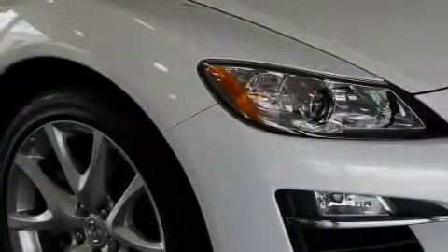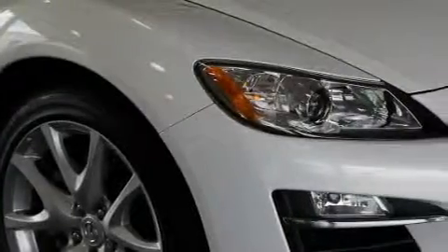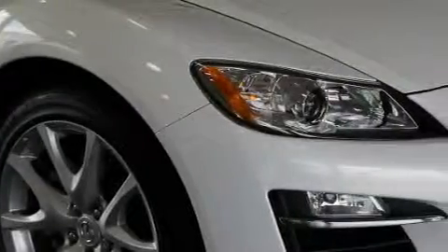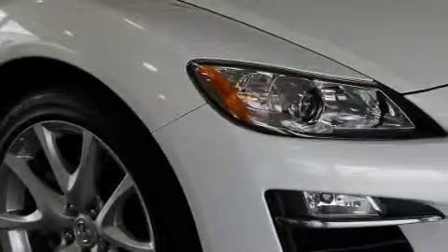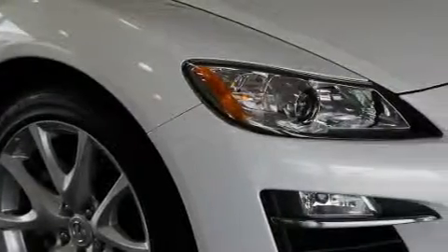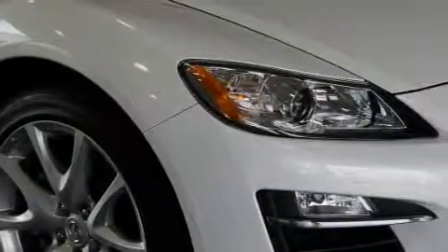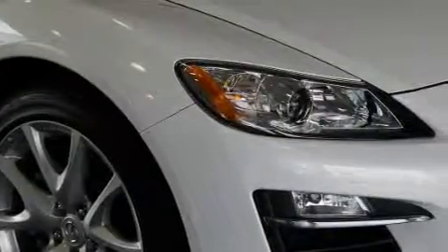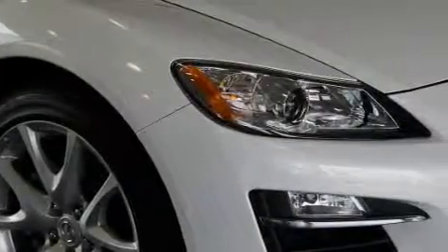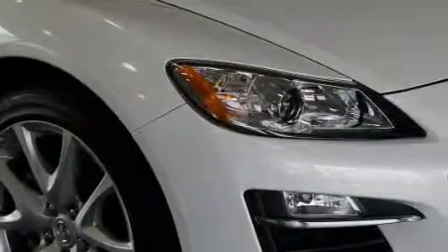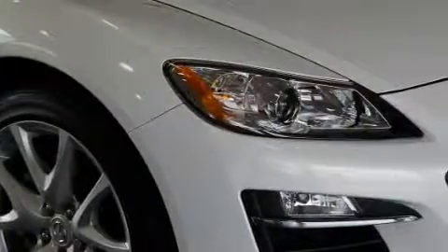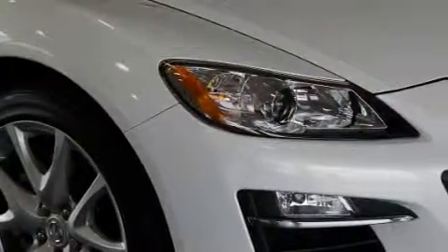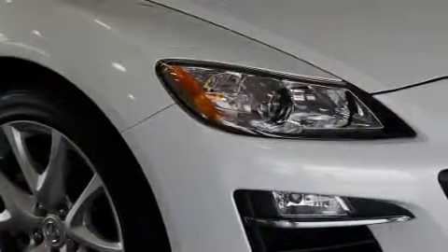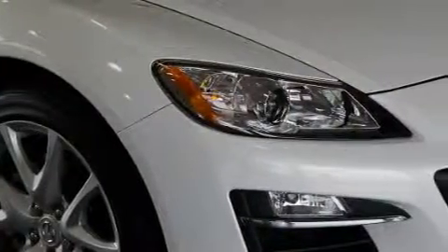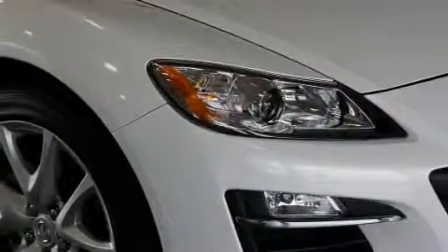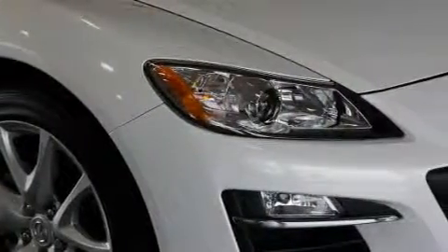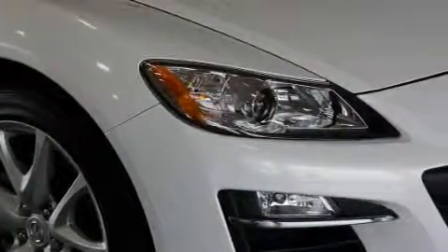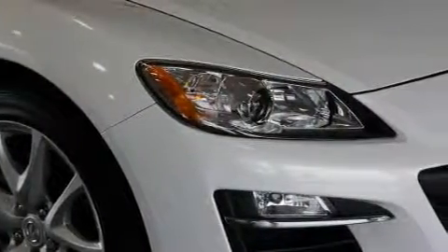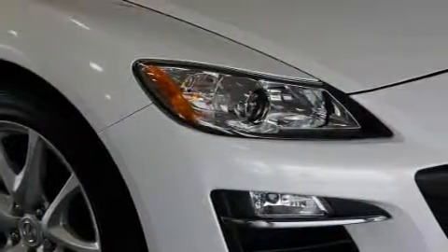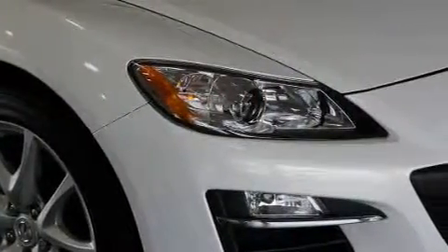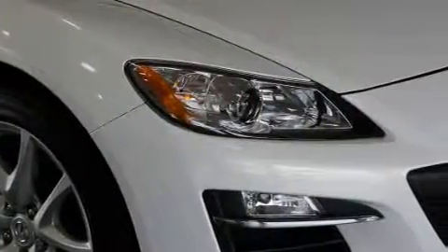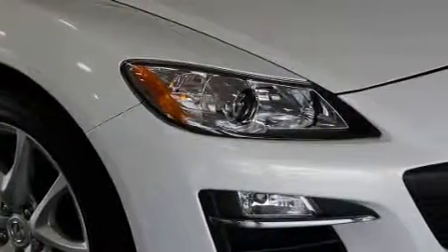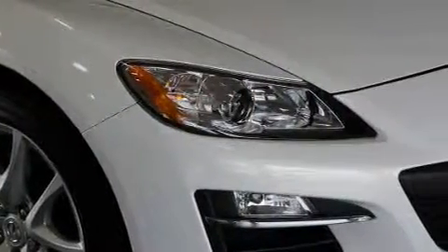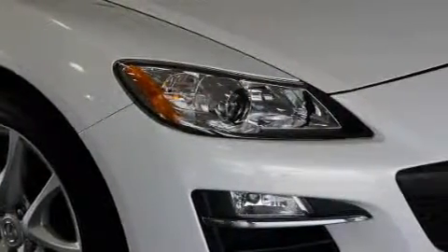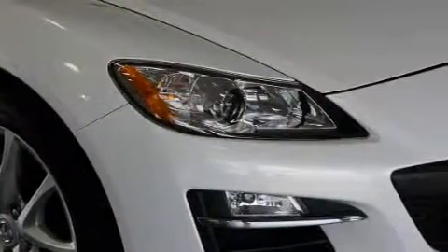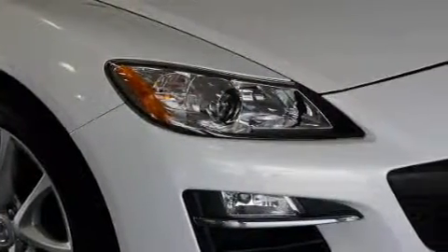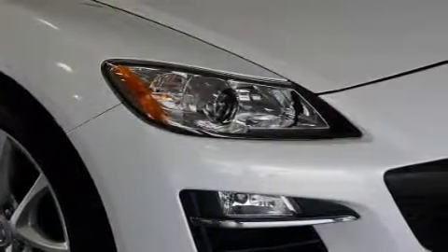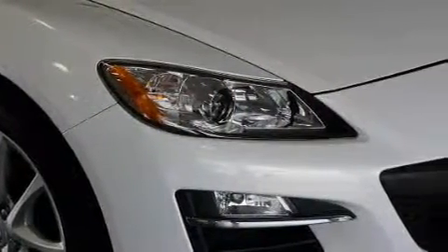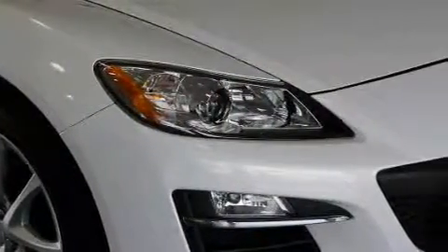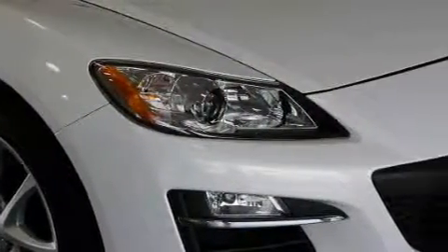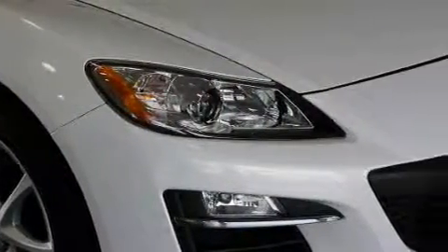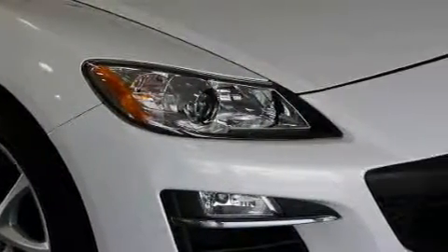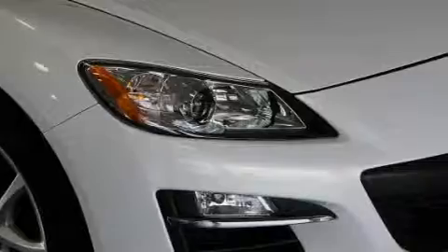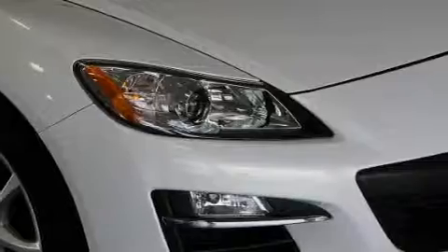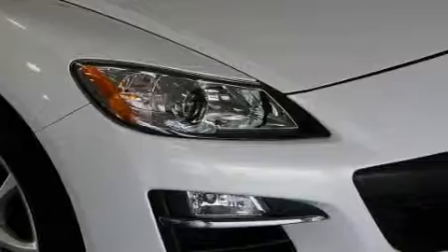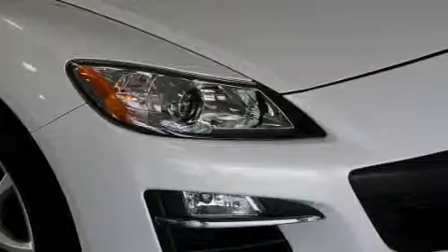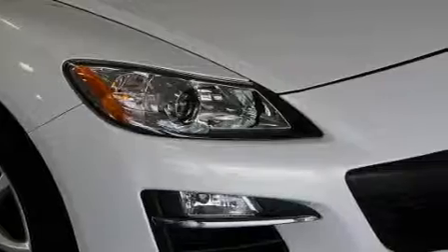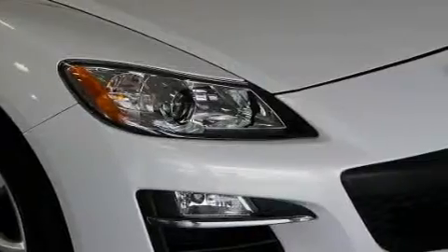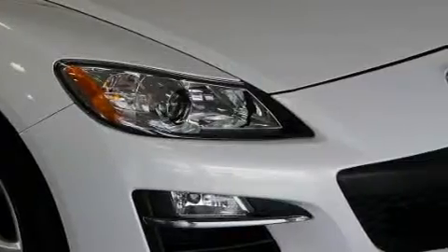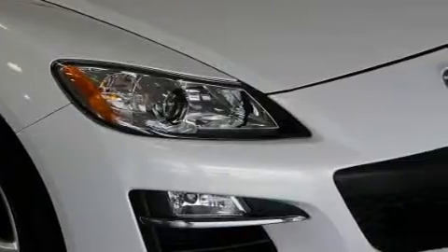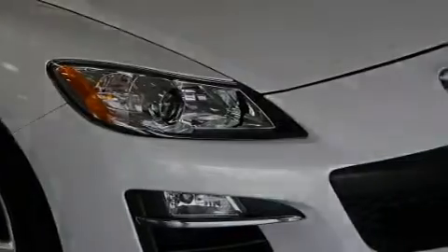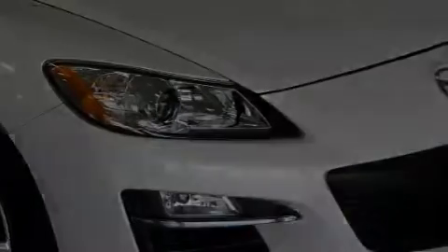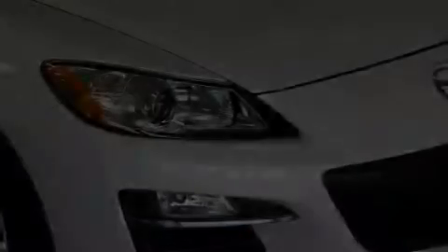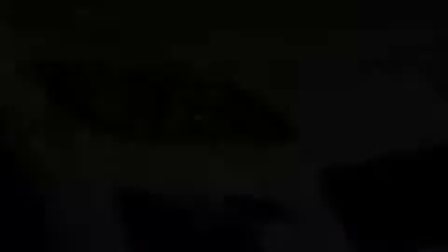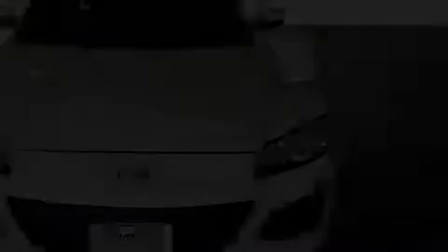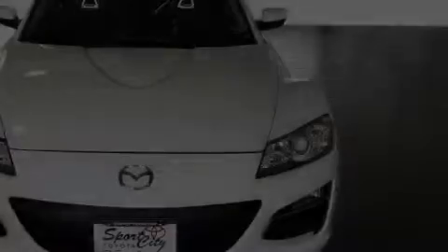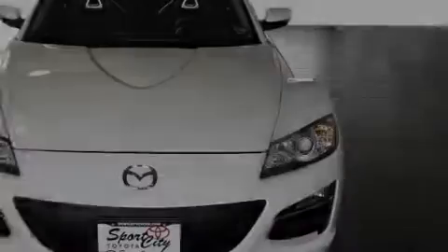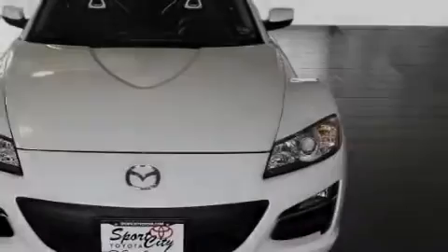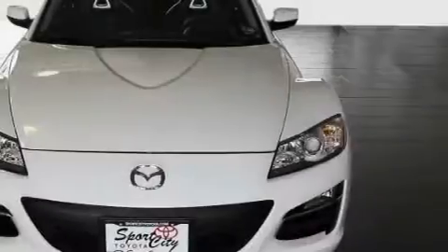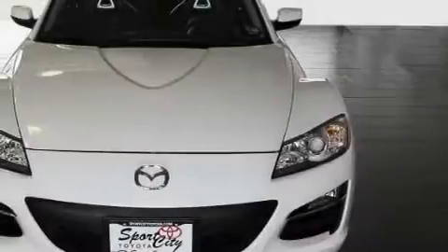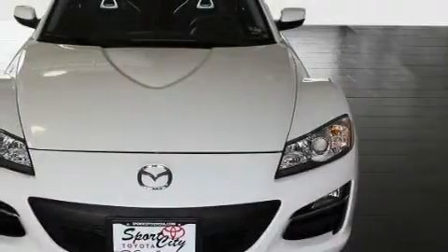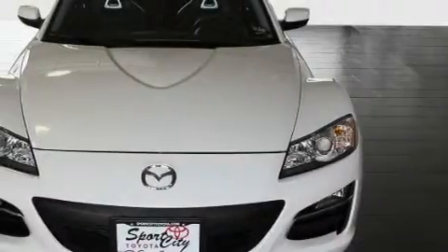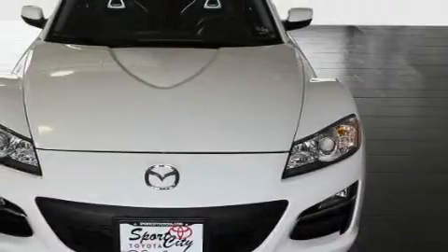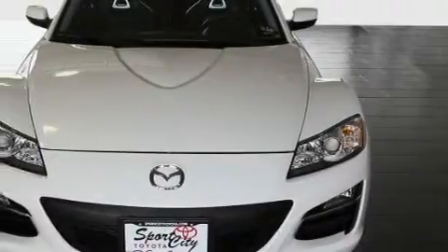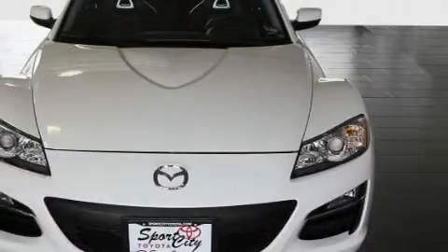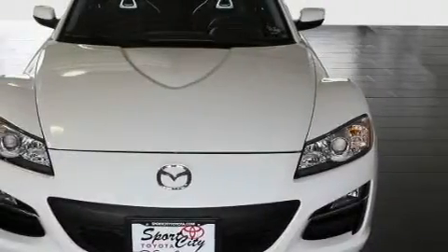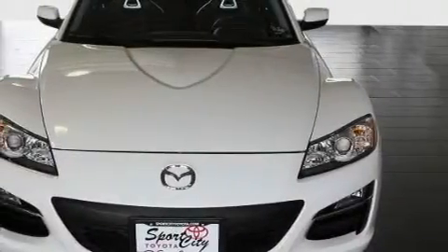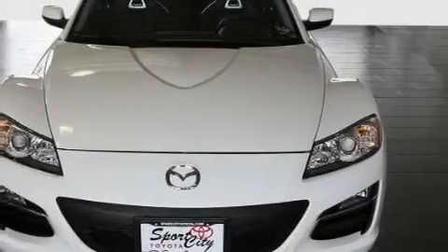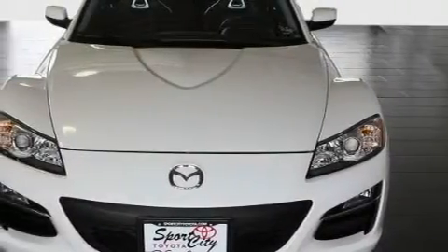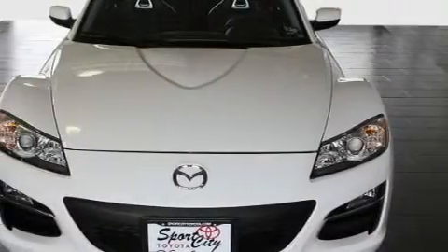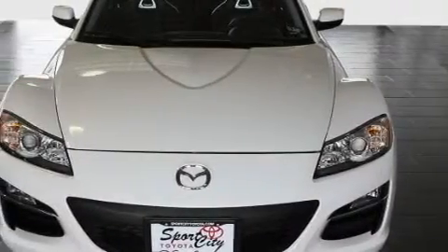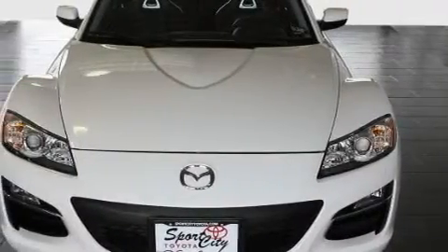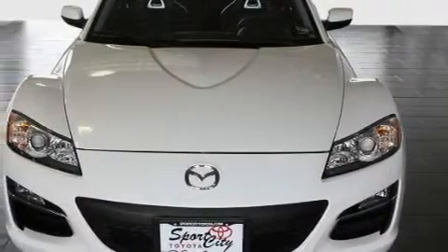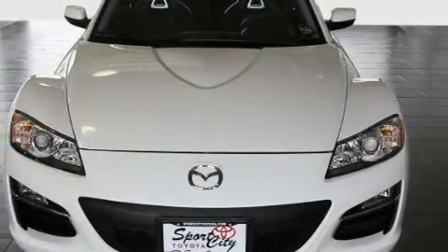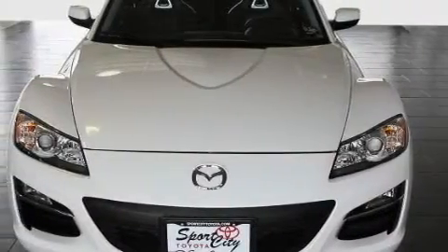Its top features and packages include the premium package, heater vents for rear-seated passengers, a leather-wrapped steering wheel, and cruise control.